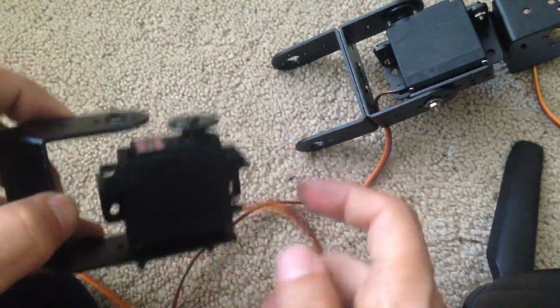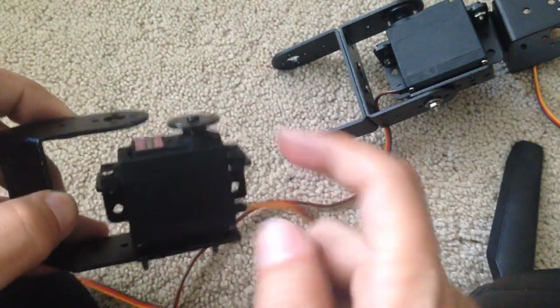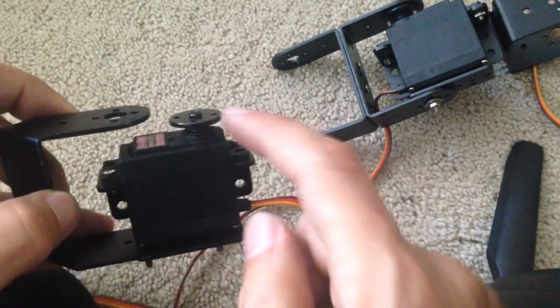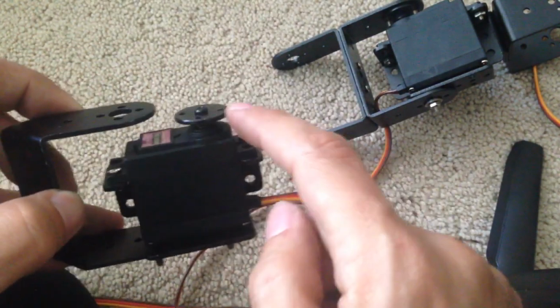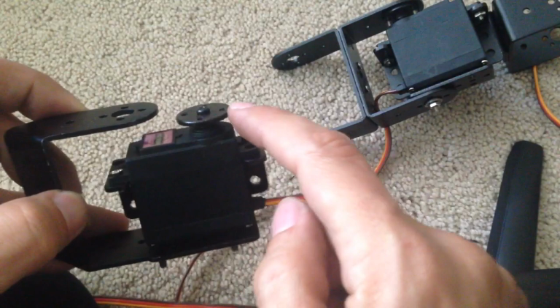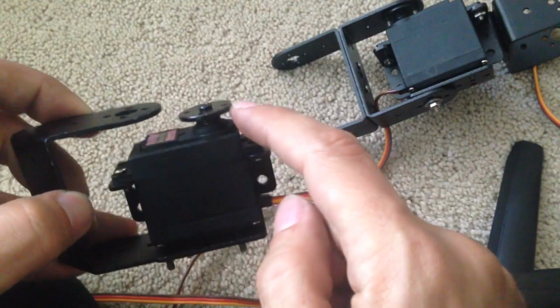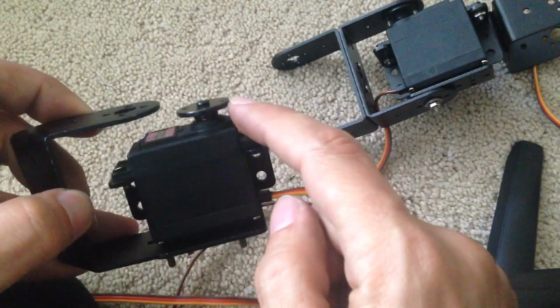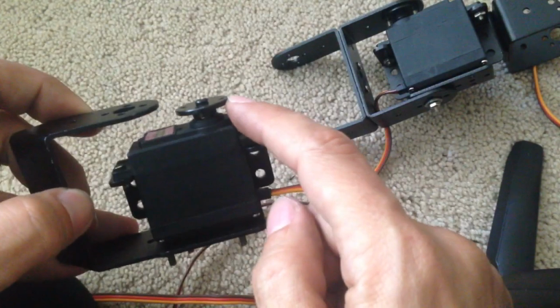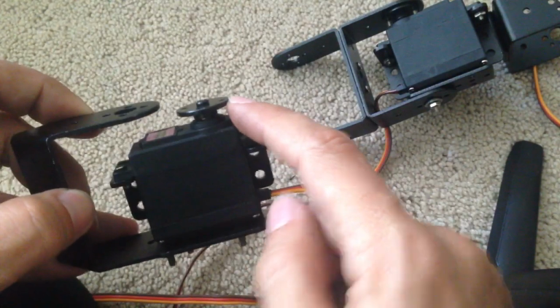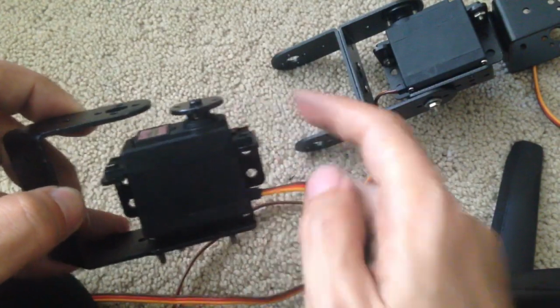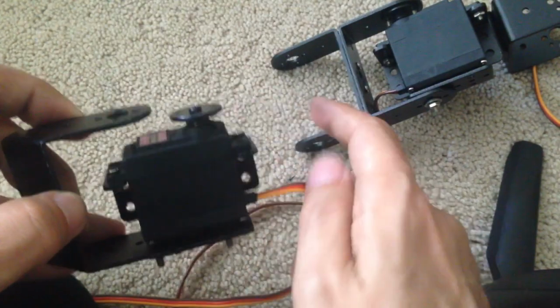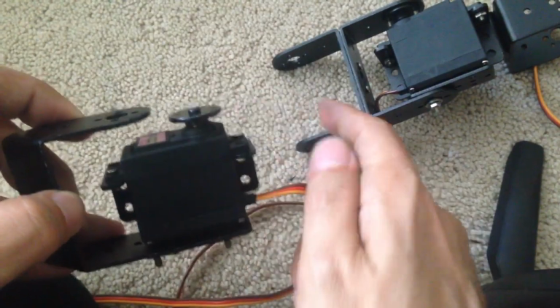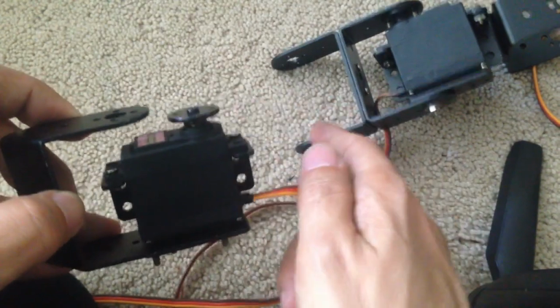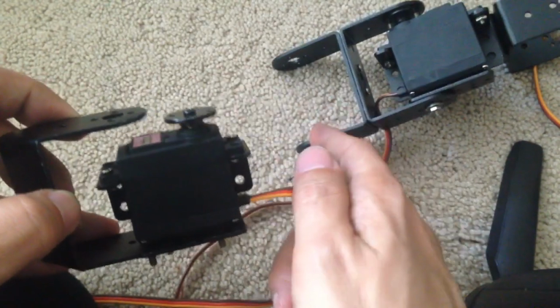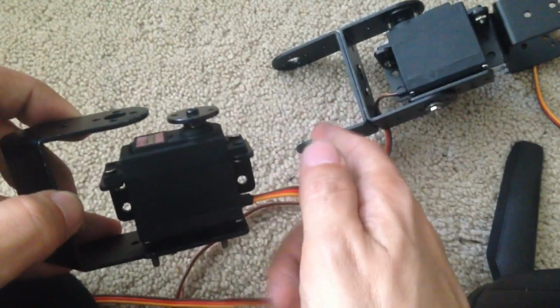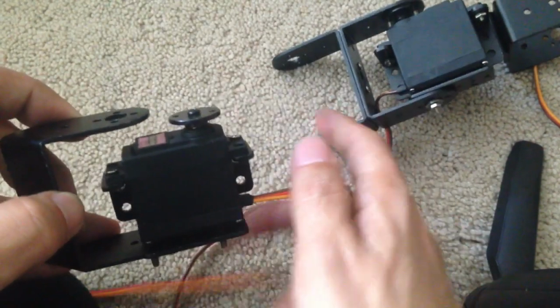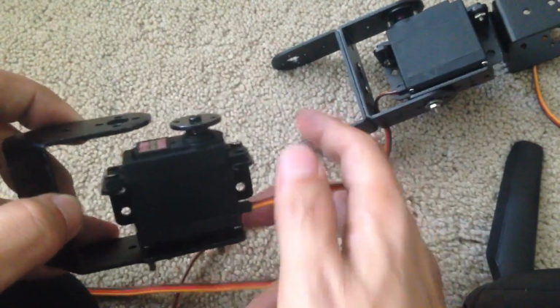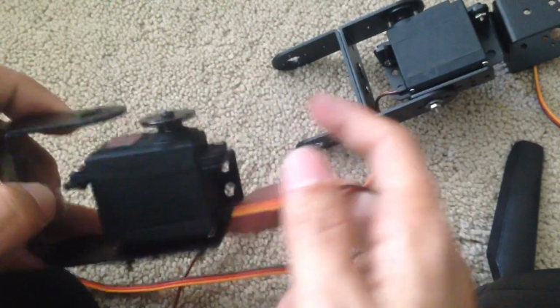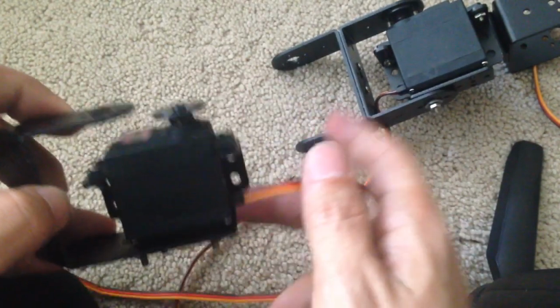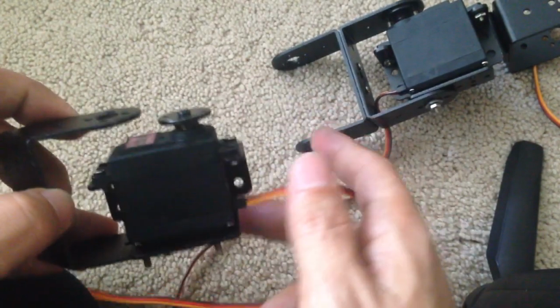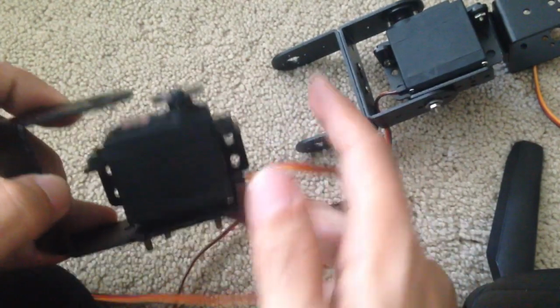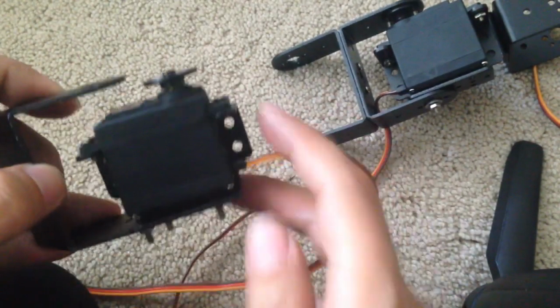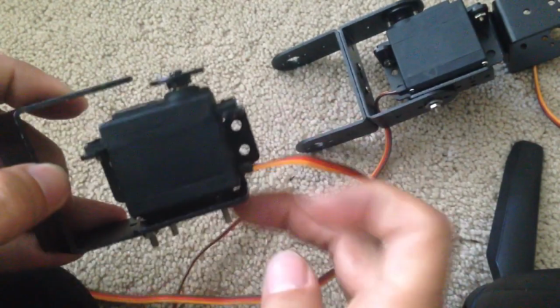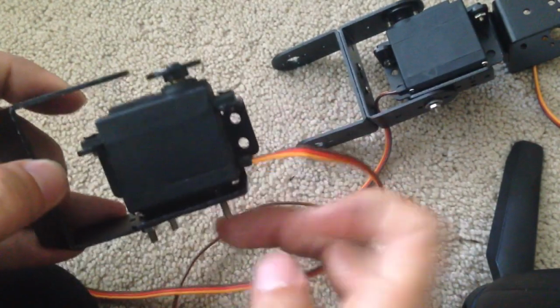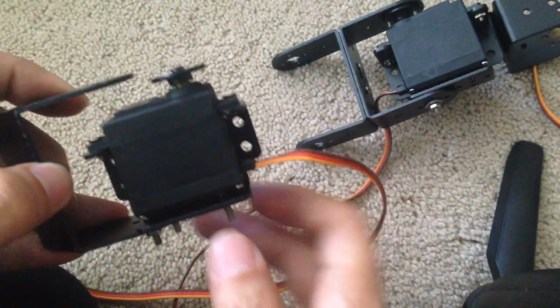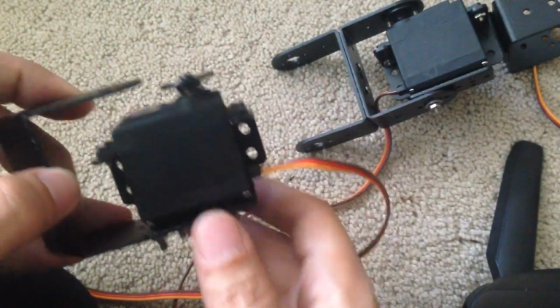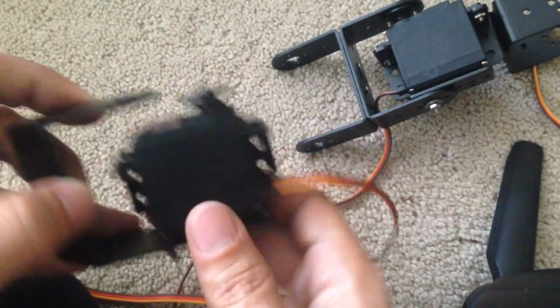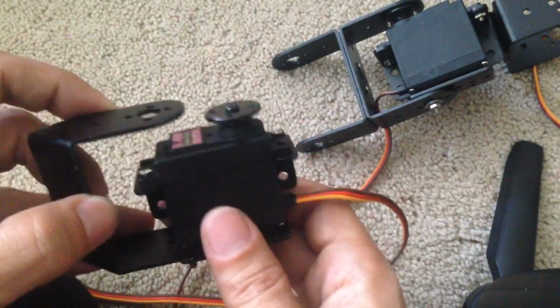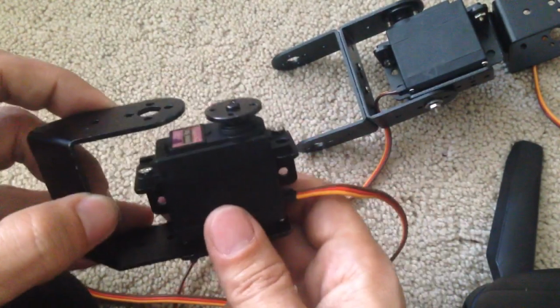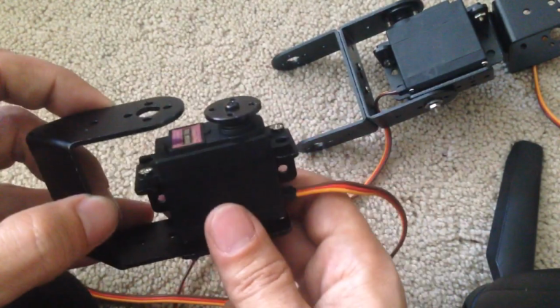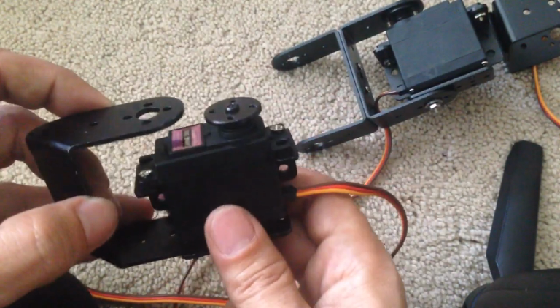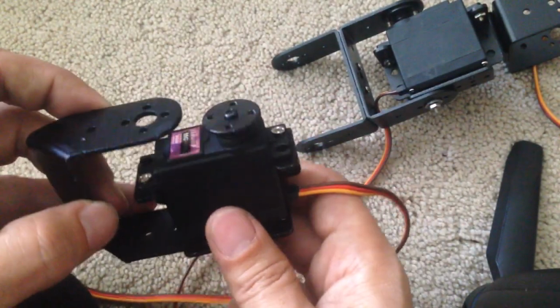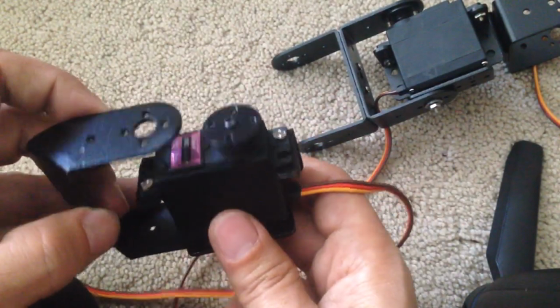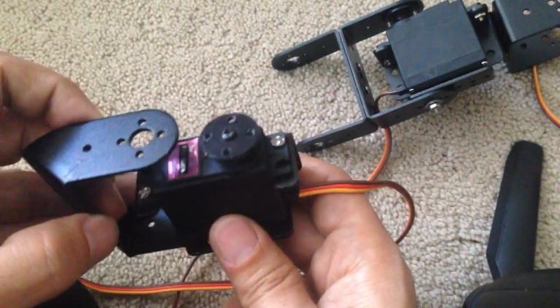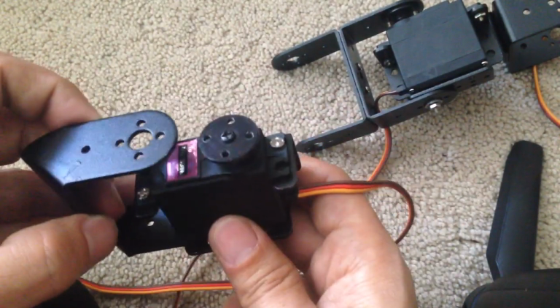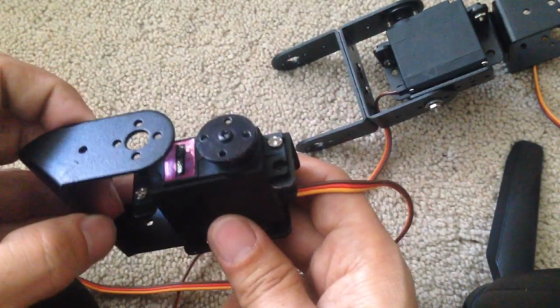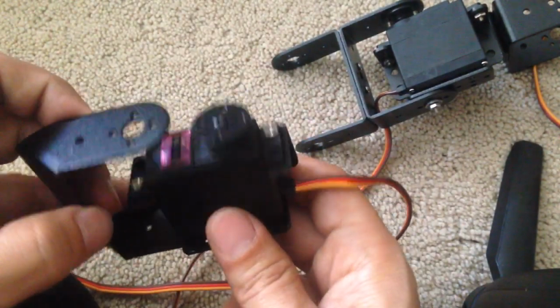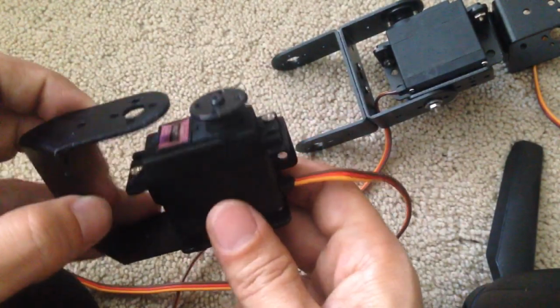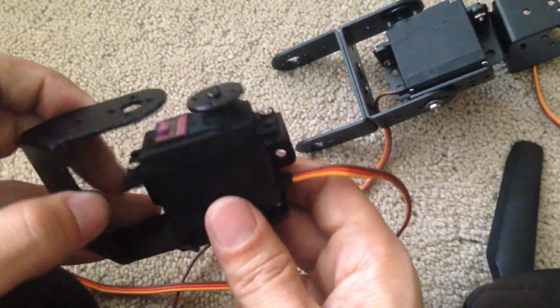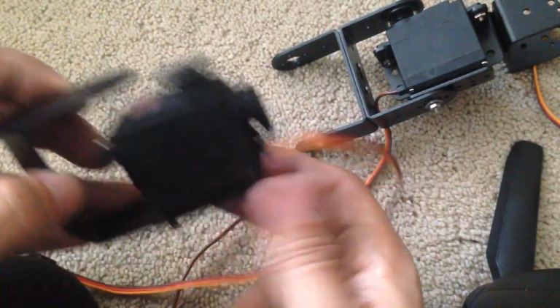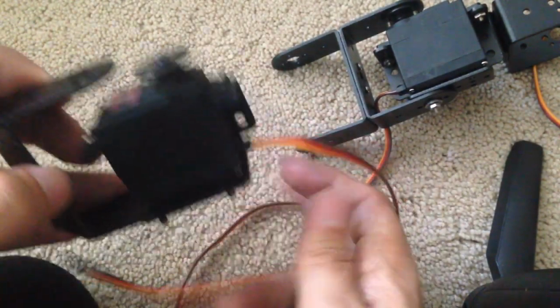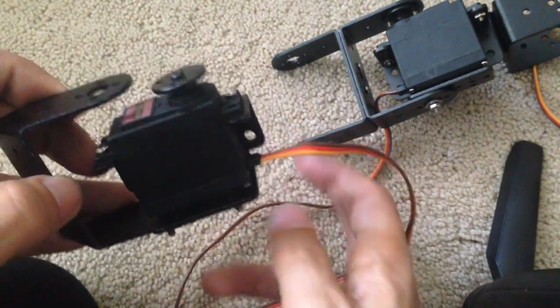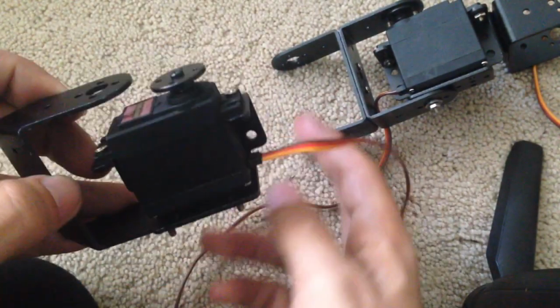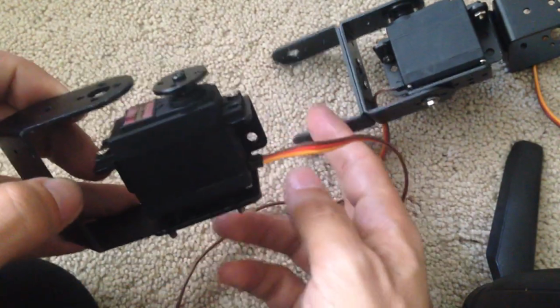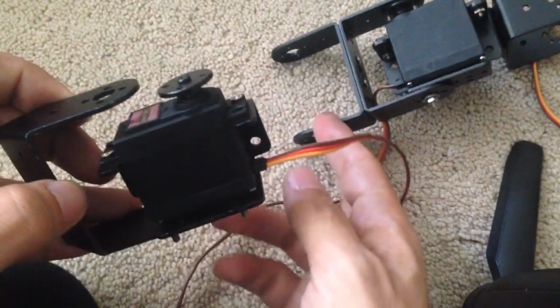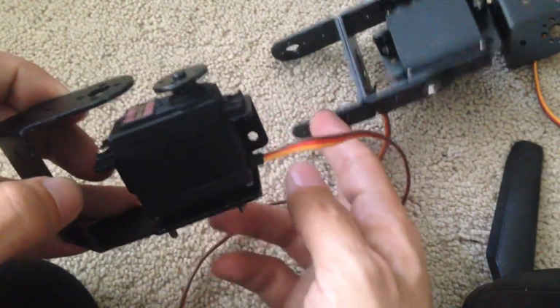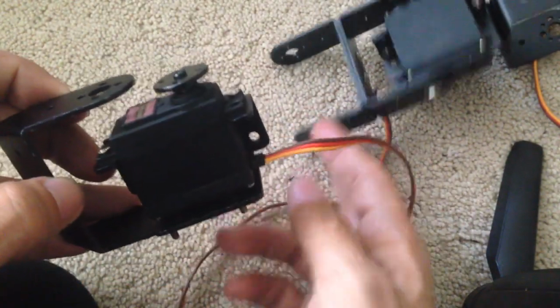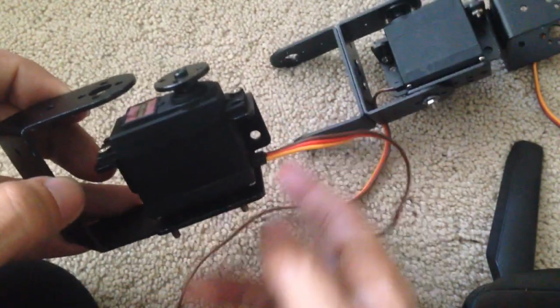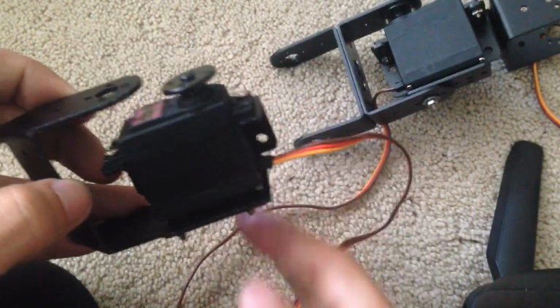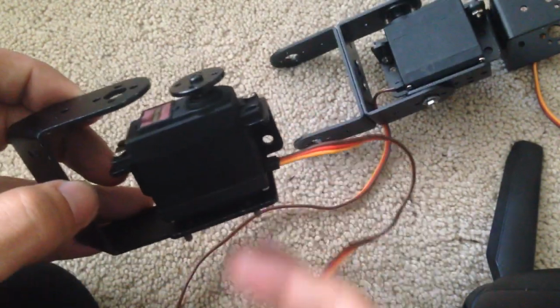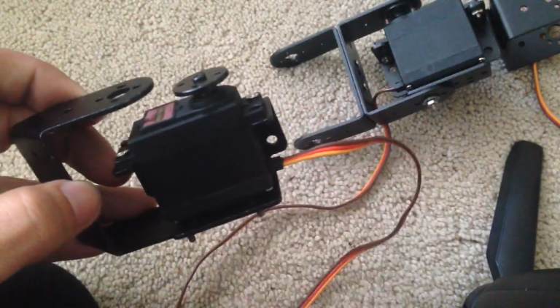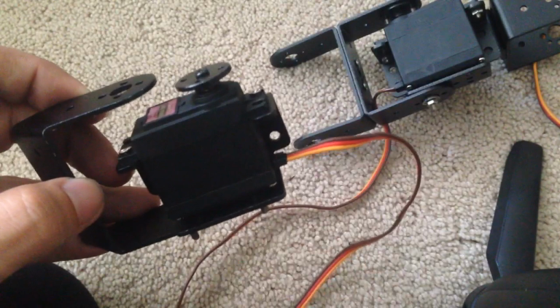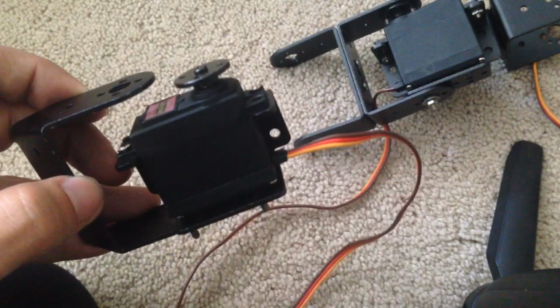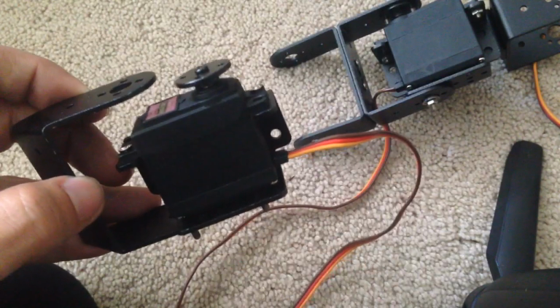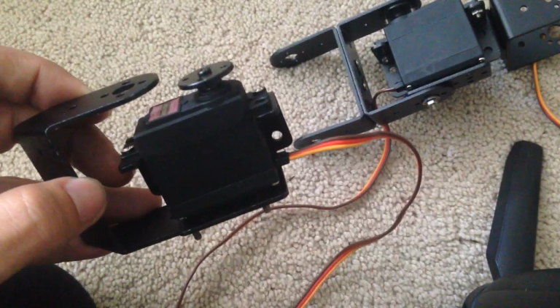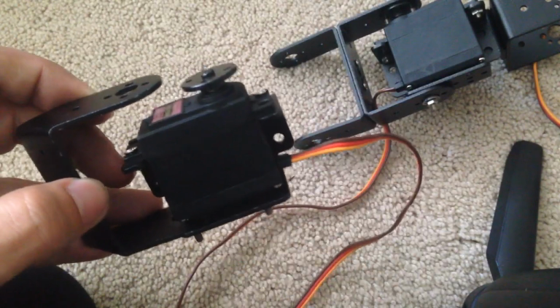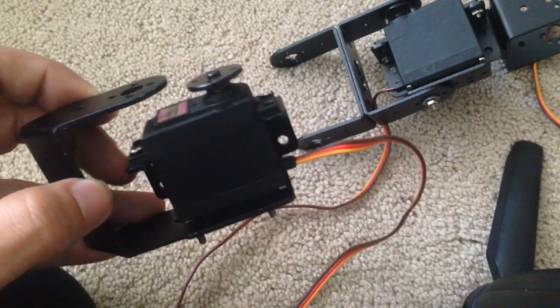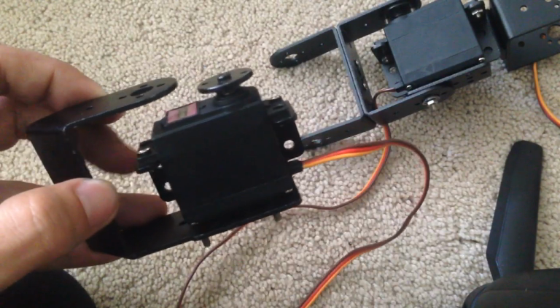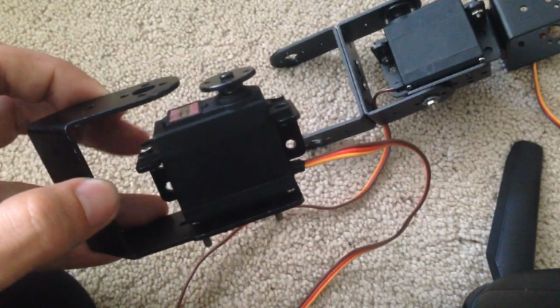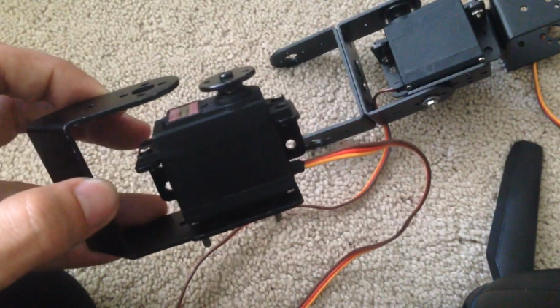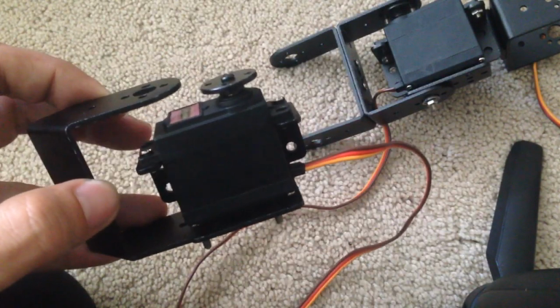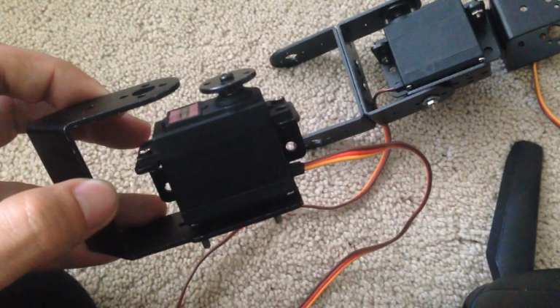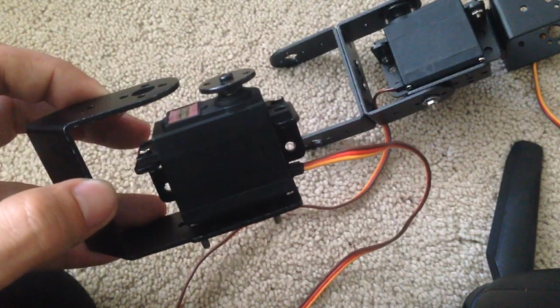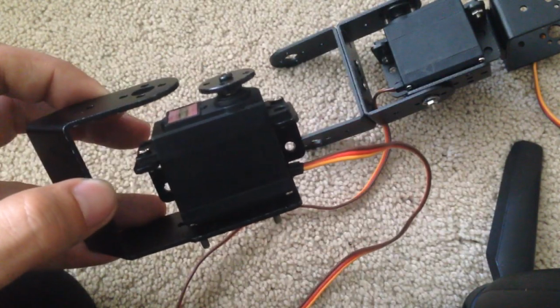I'll show you in the next video how to connect this together with that, and then the arm will be practically finished. Thanks for watching.